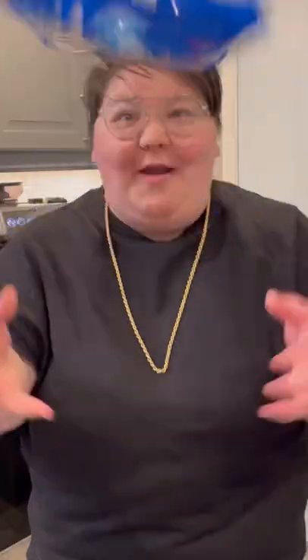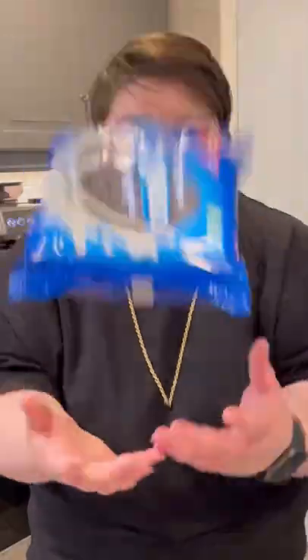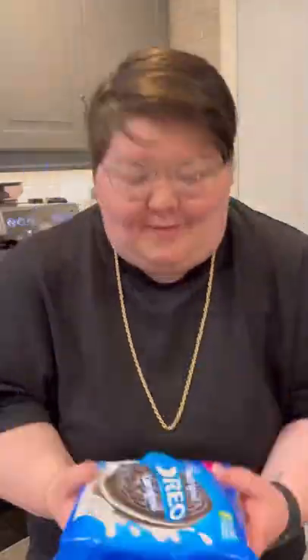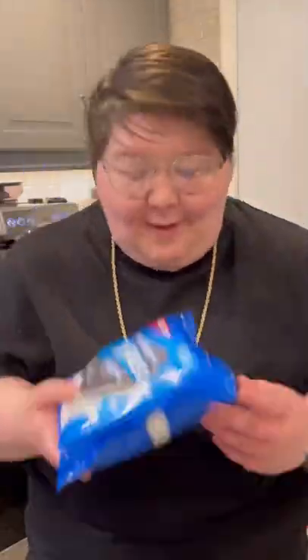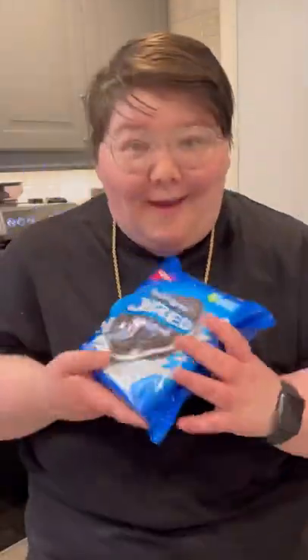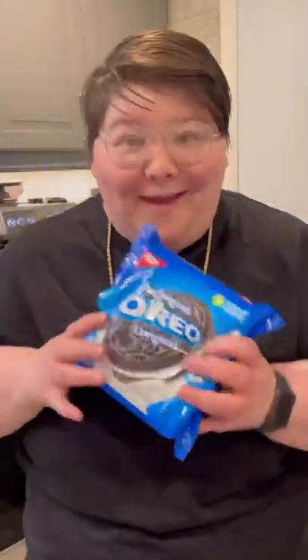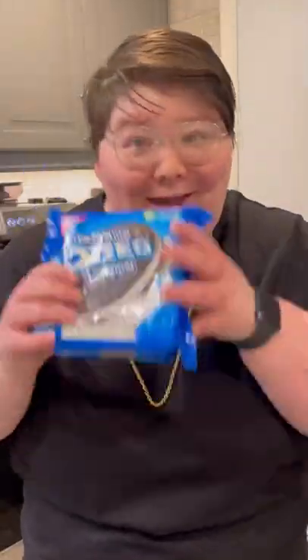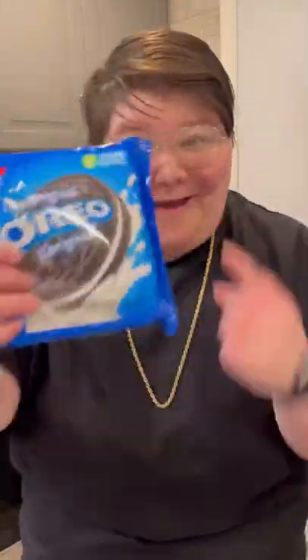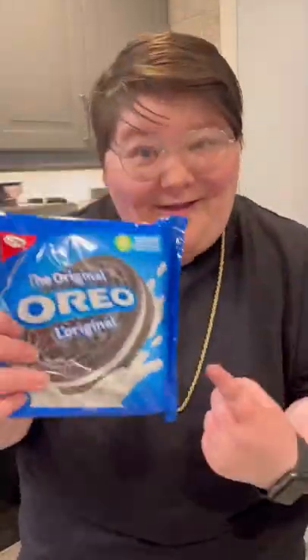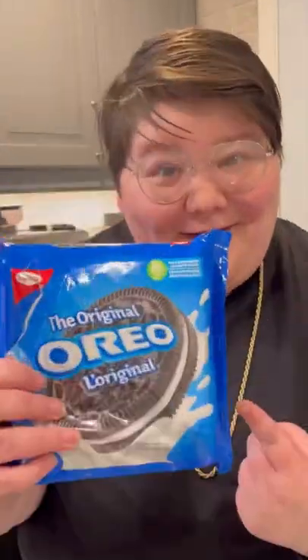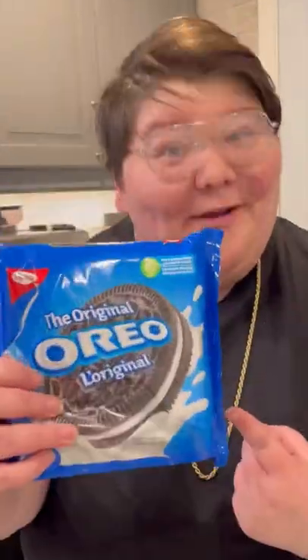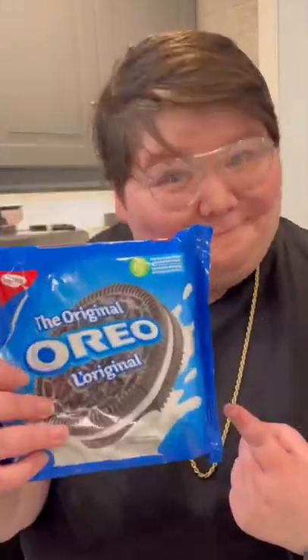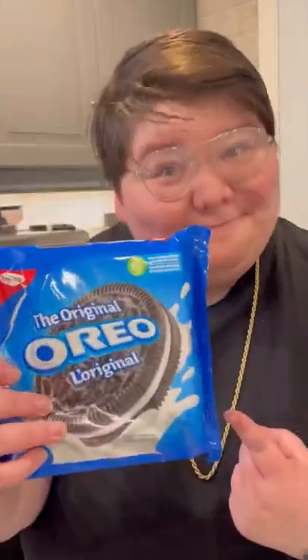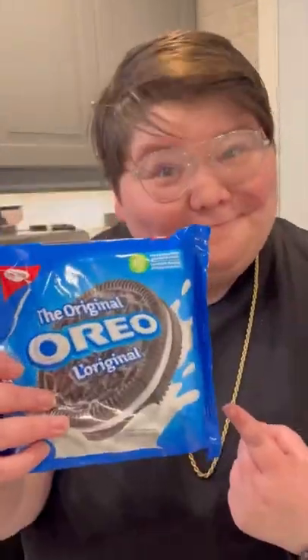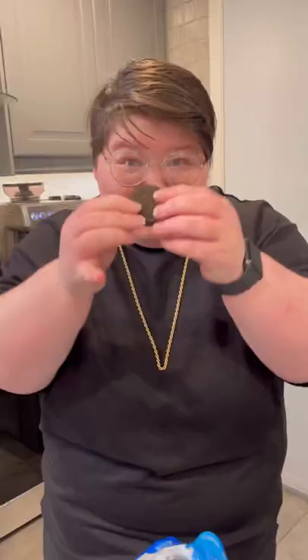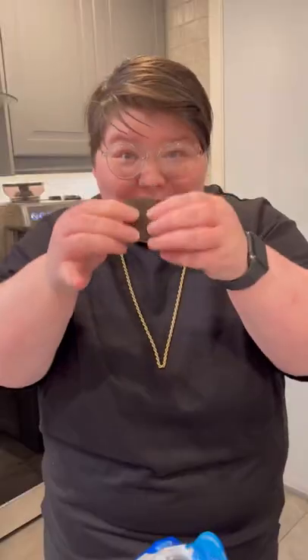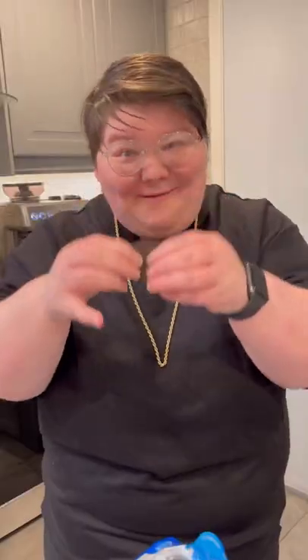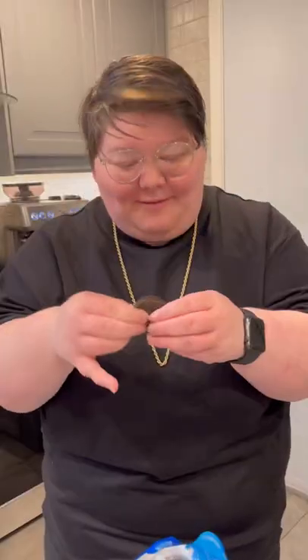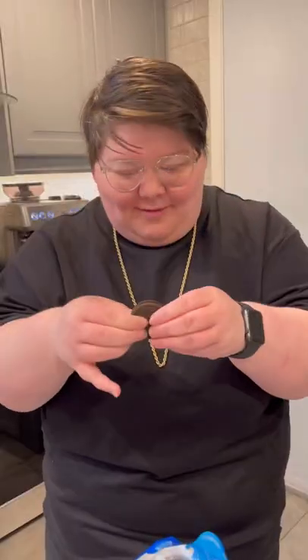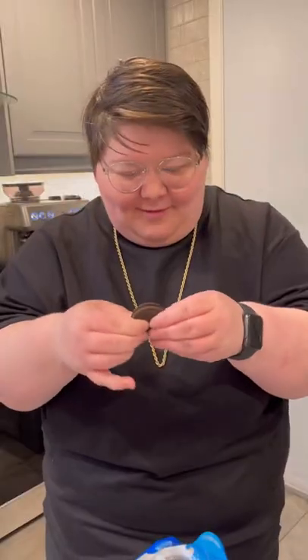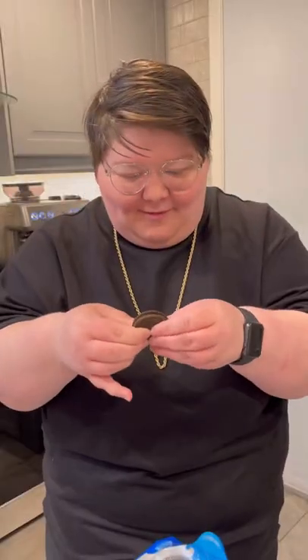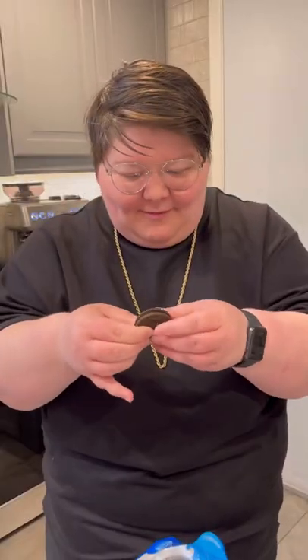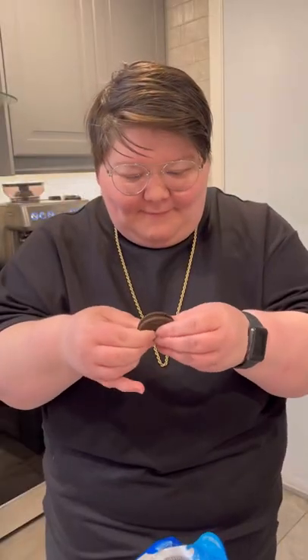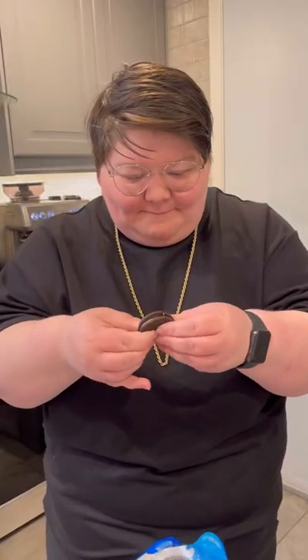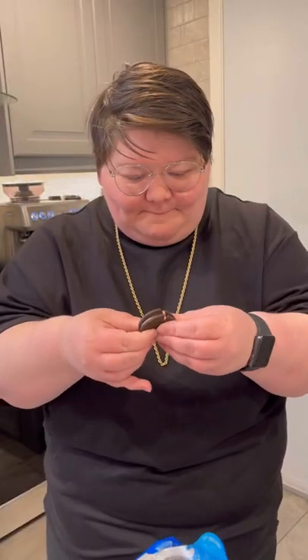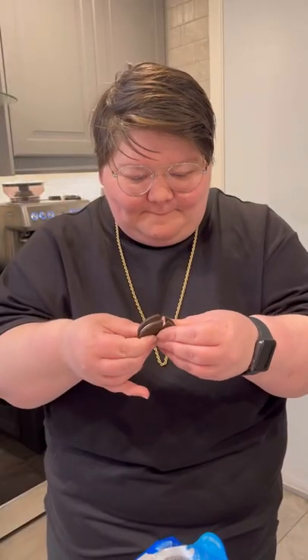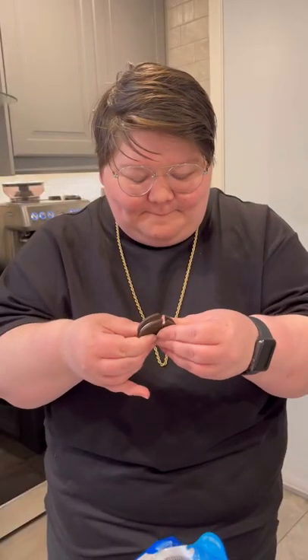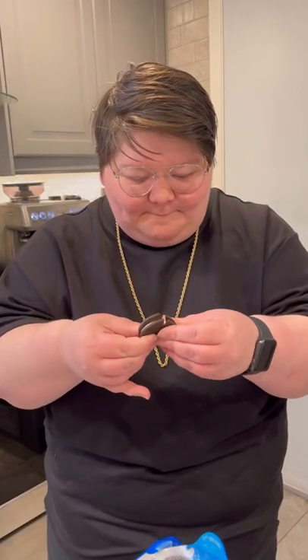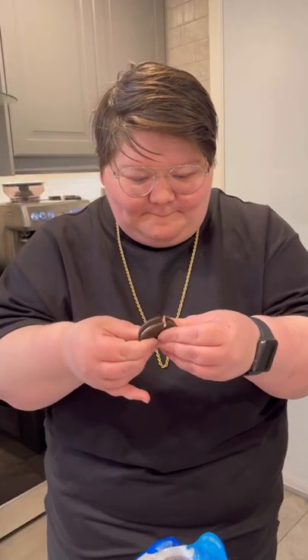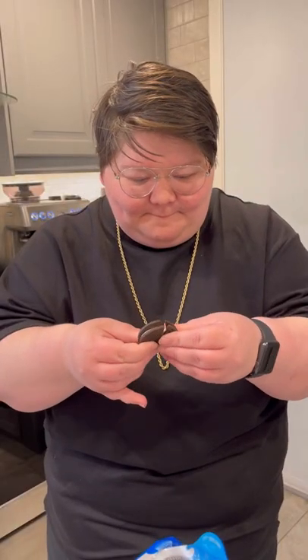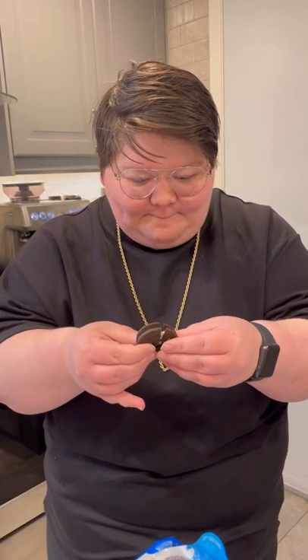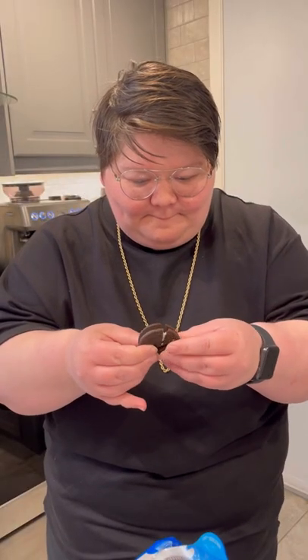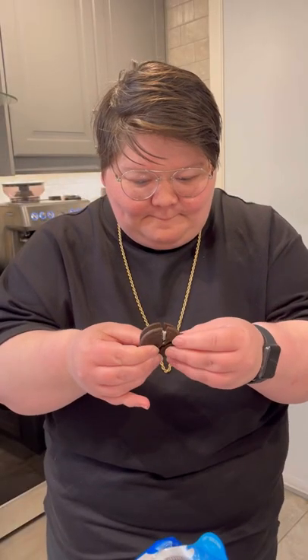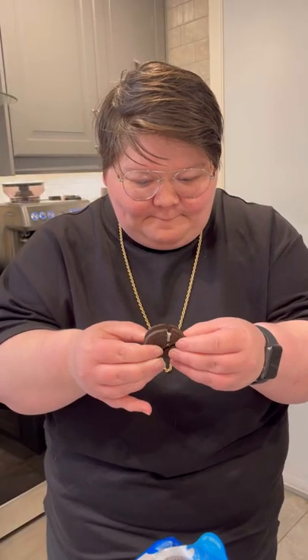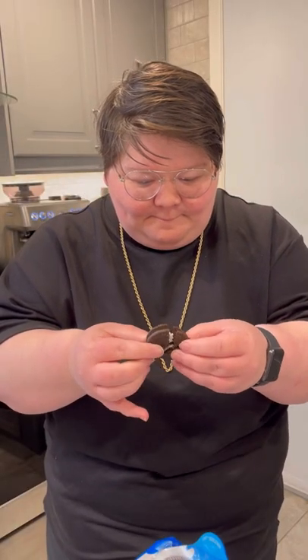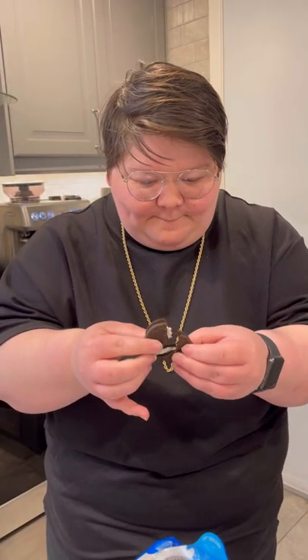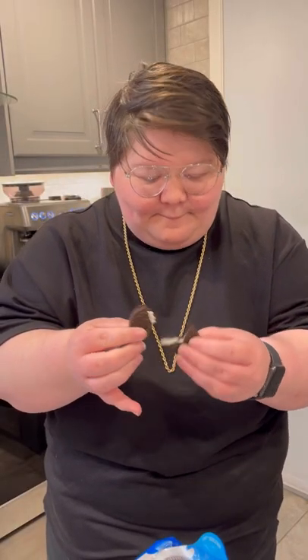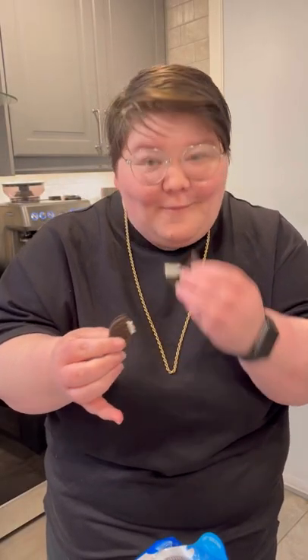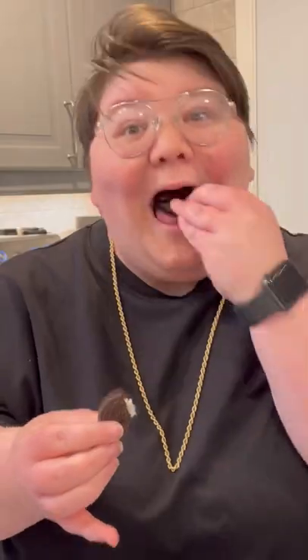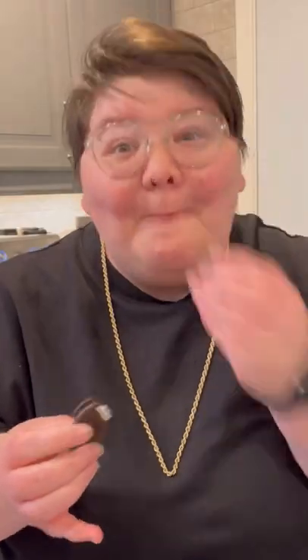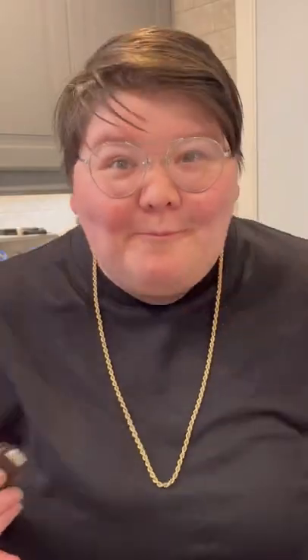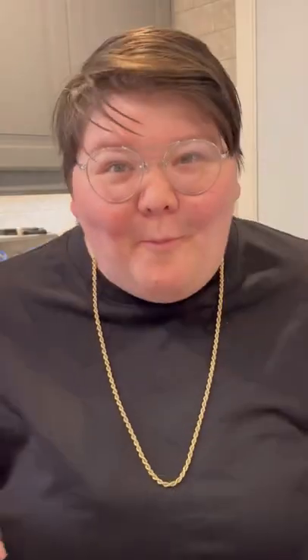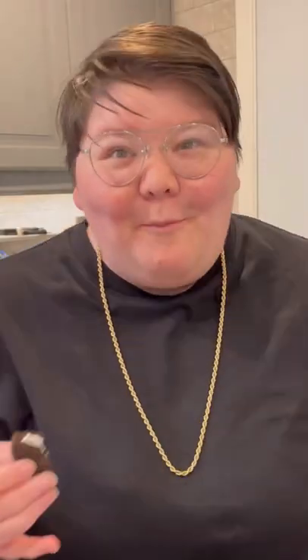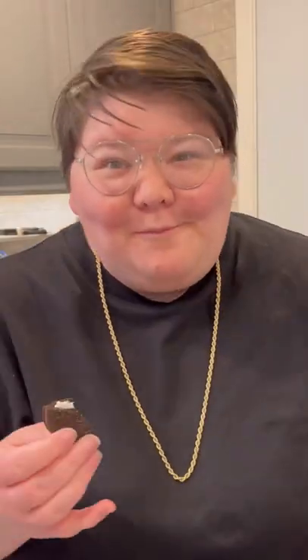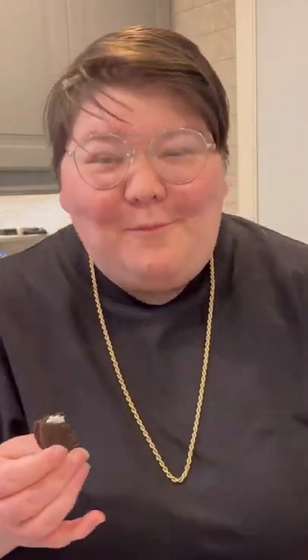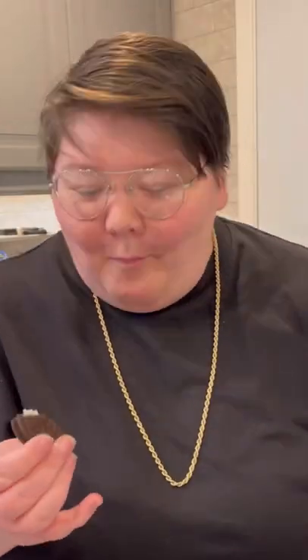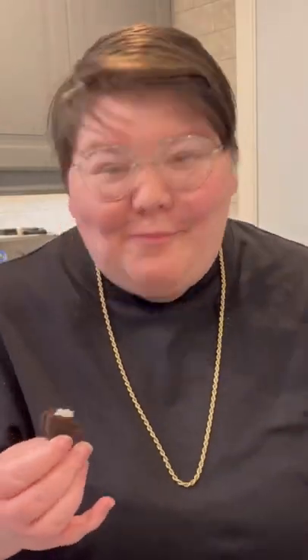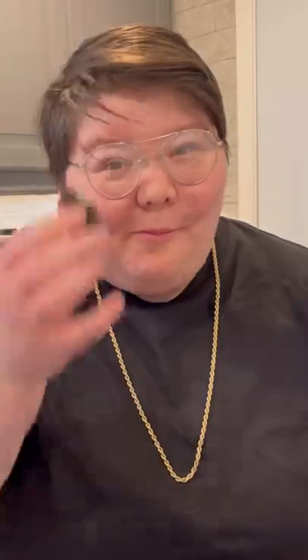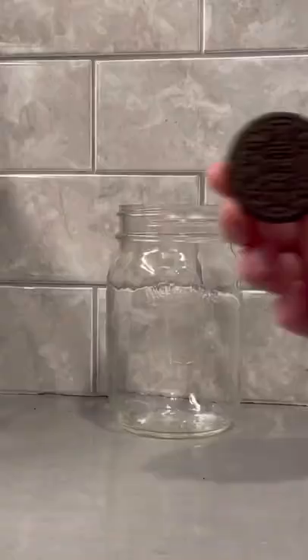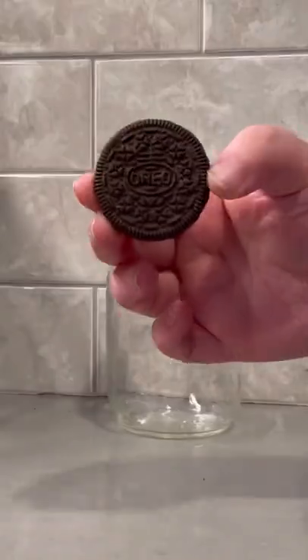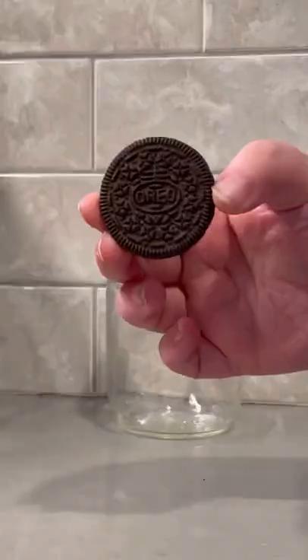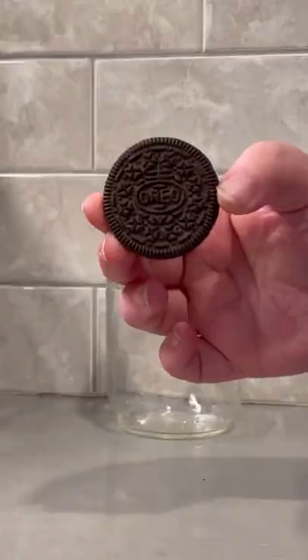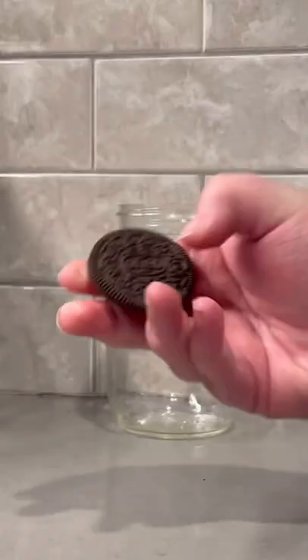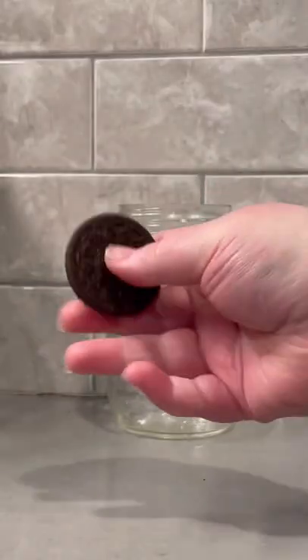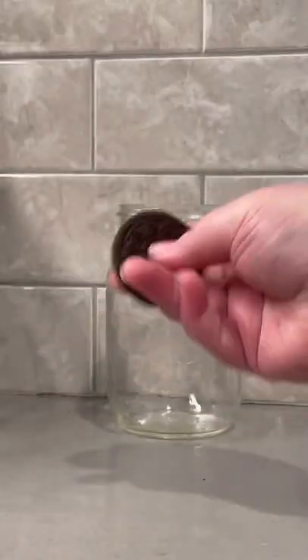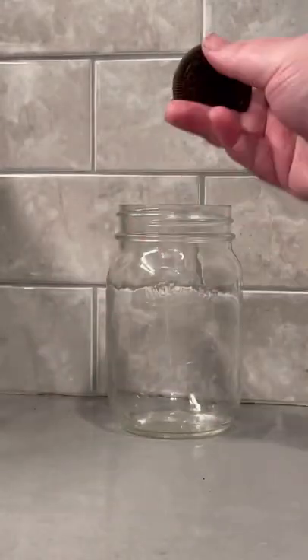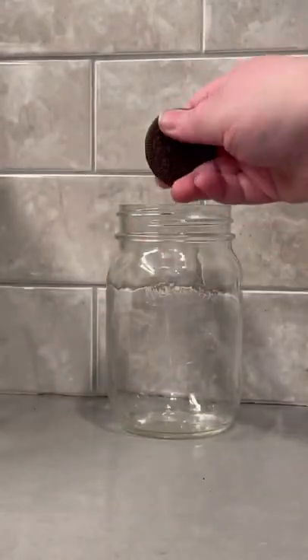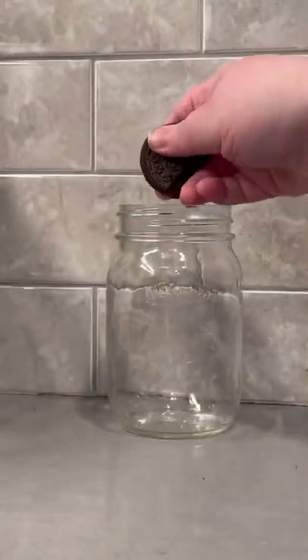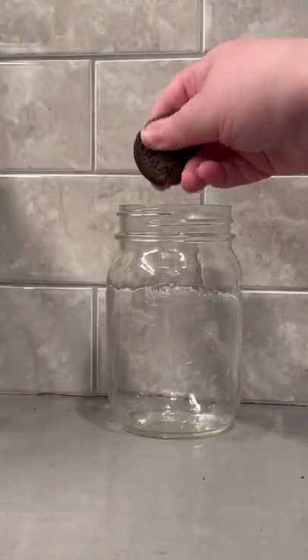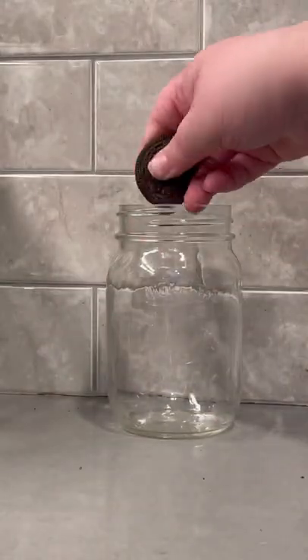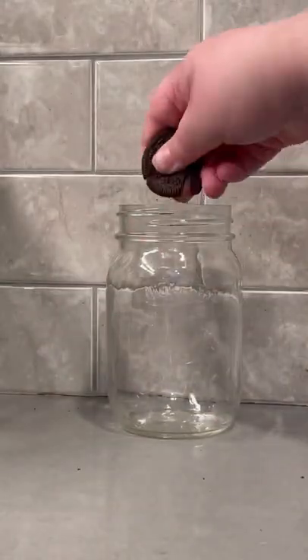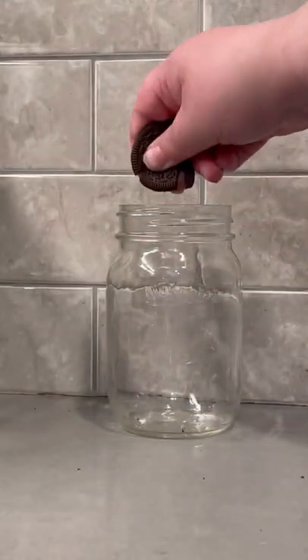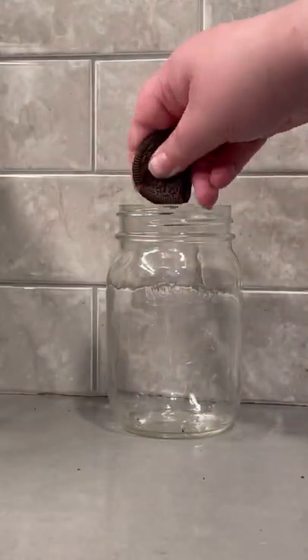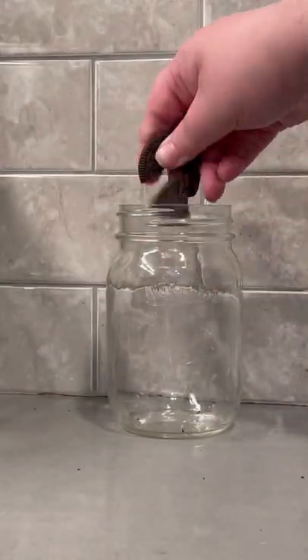Let me show you how to make the best Oreo iced latte. You guys know I love Oreos — they are my favorite snack, I can eat them all day. Let me show you how to make the best one.